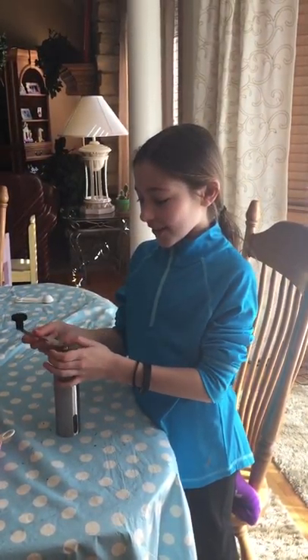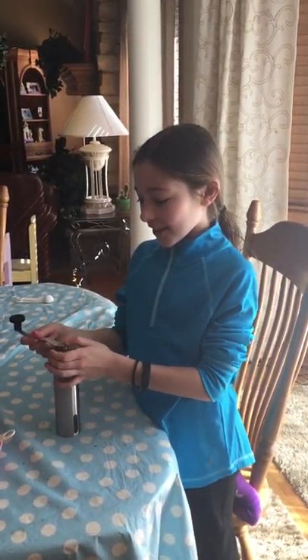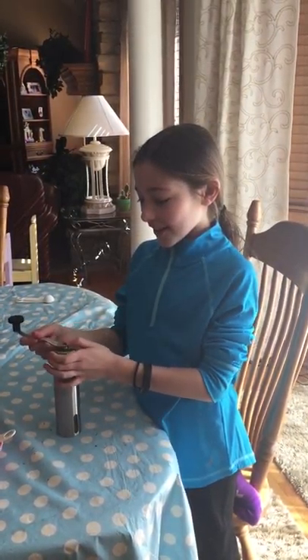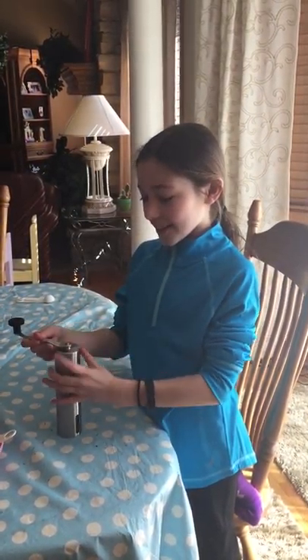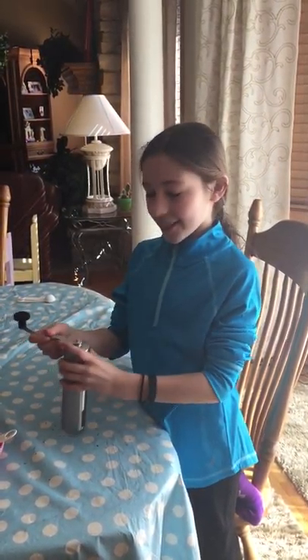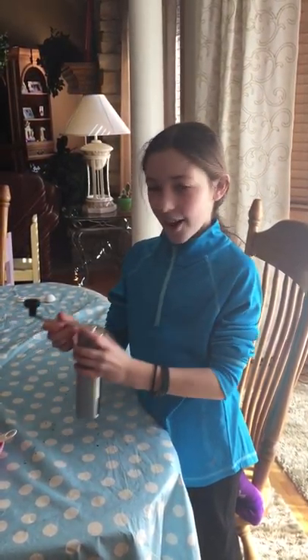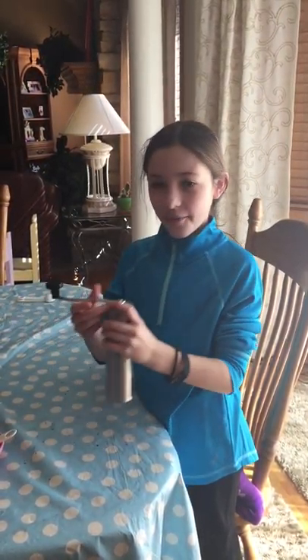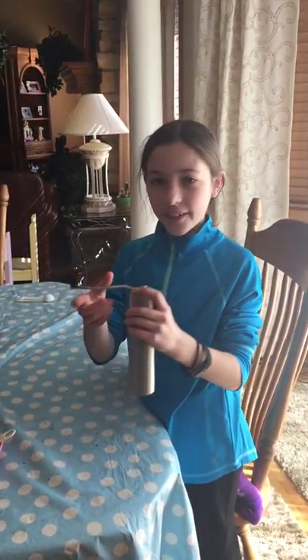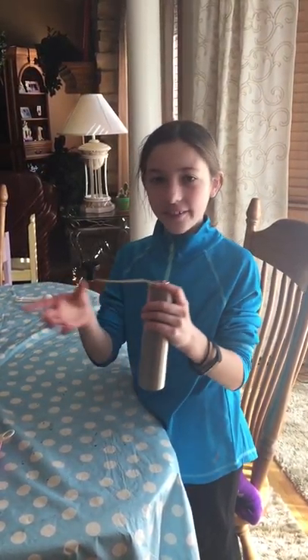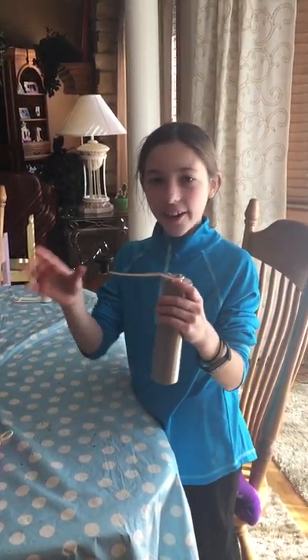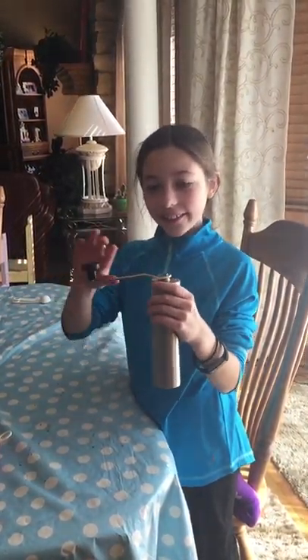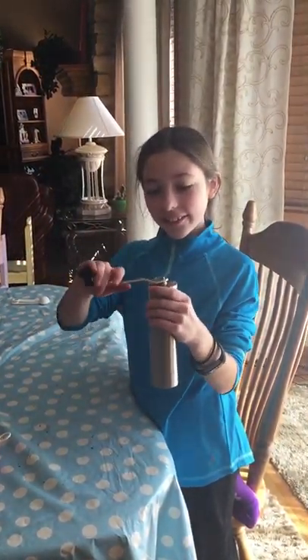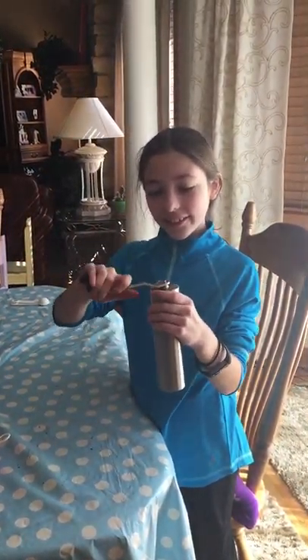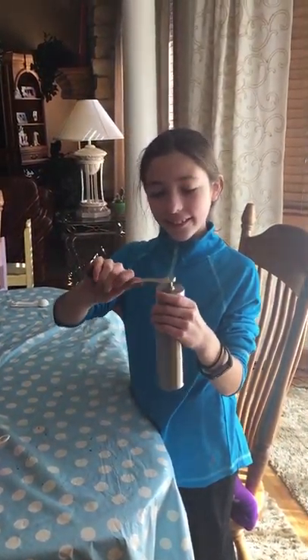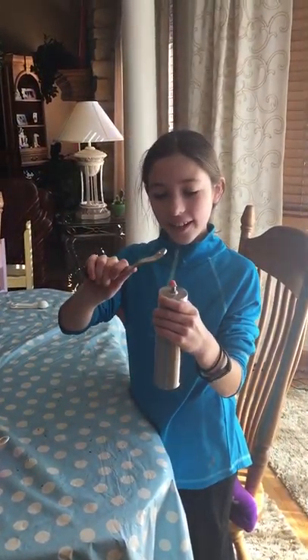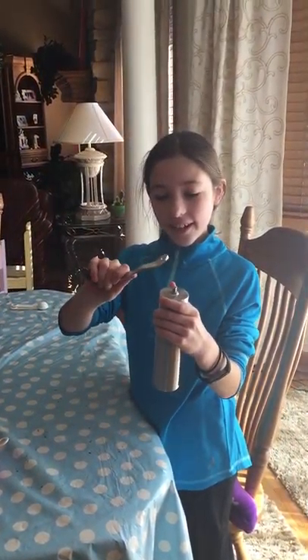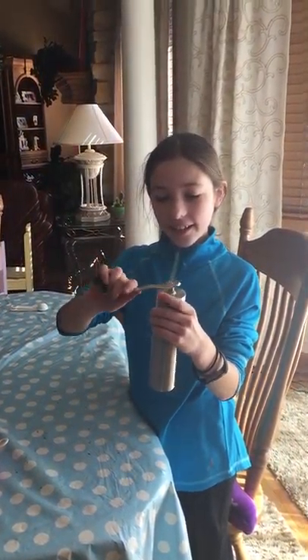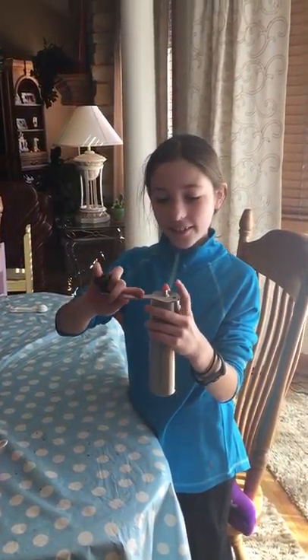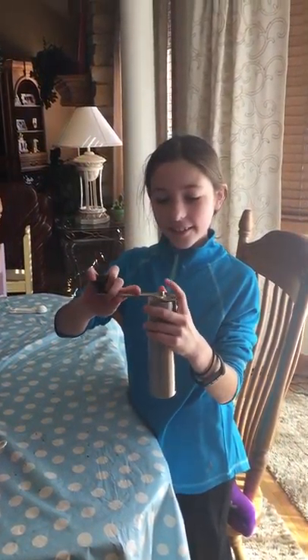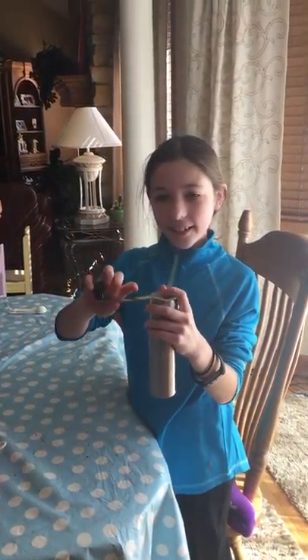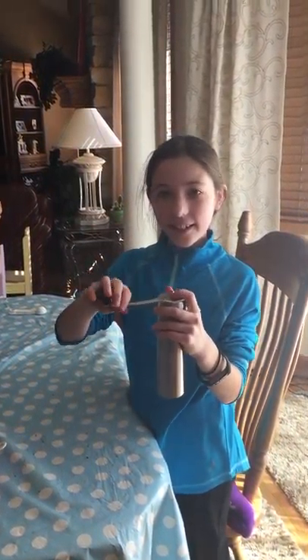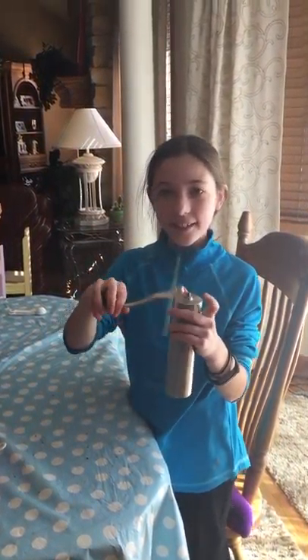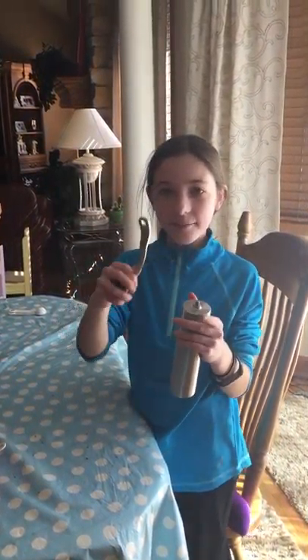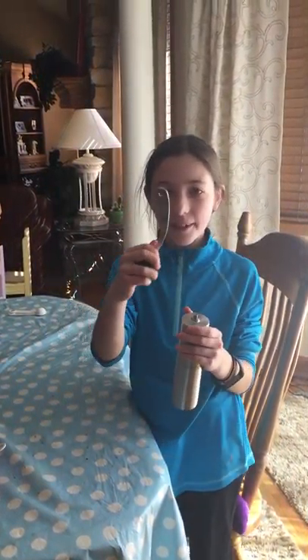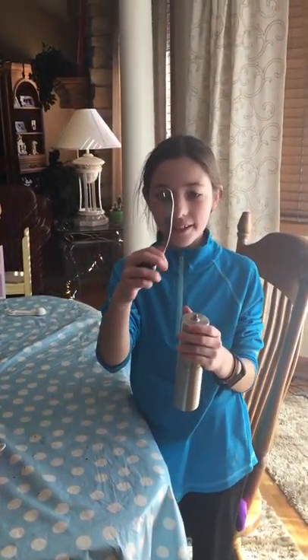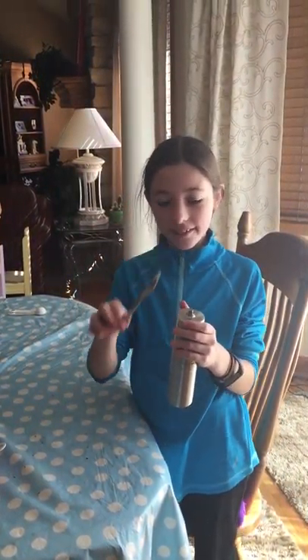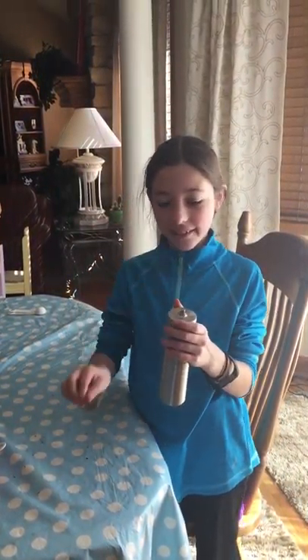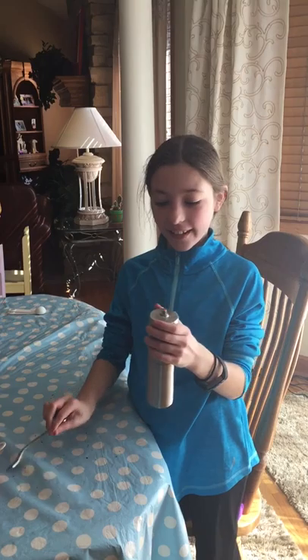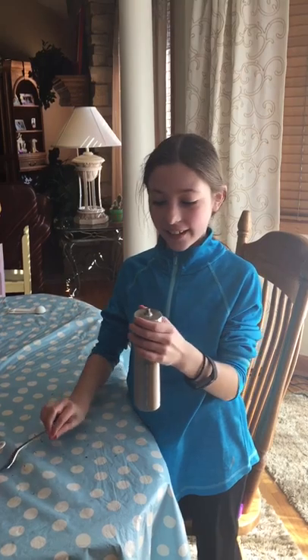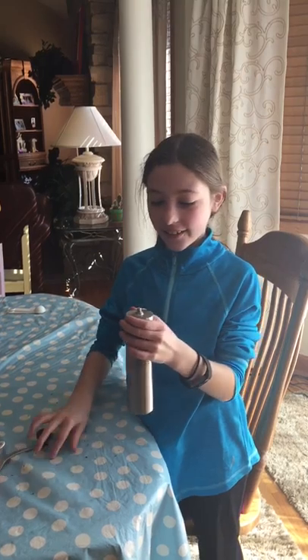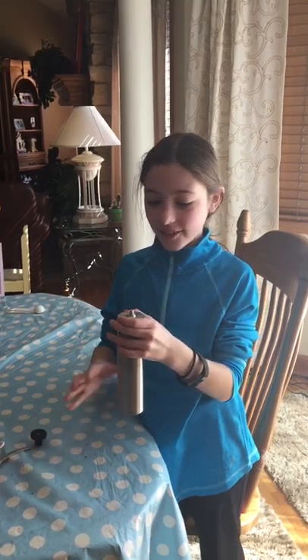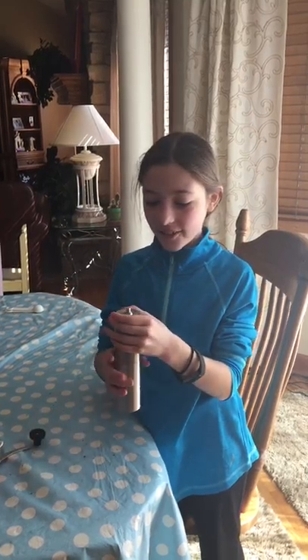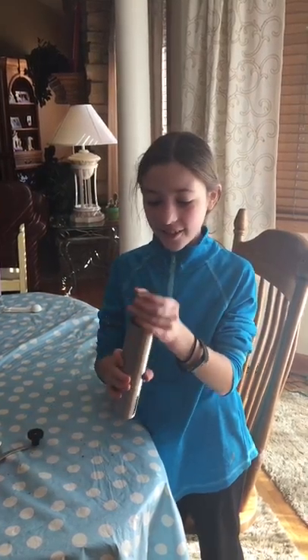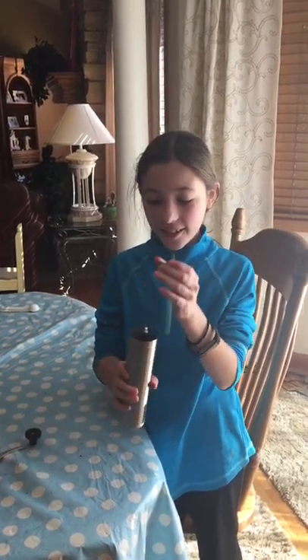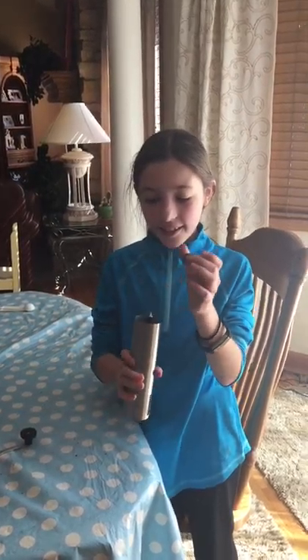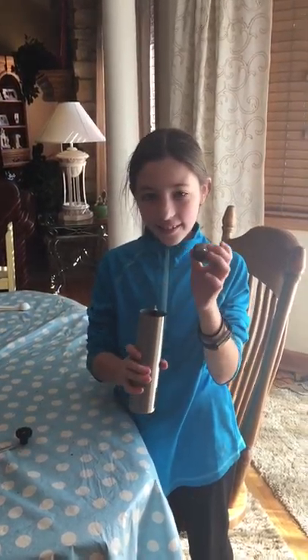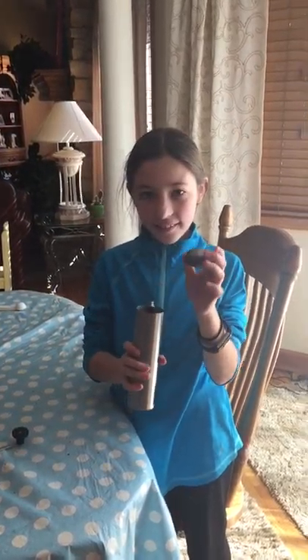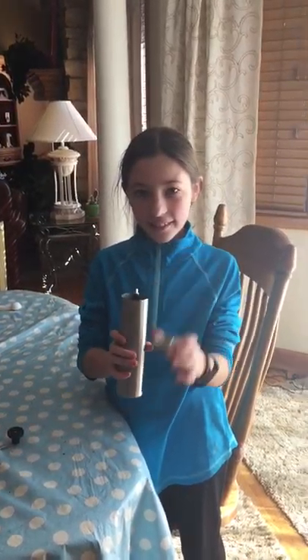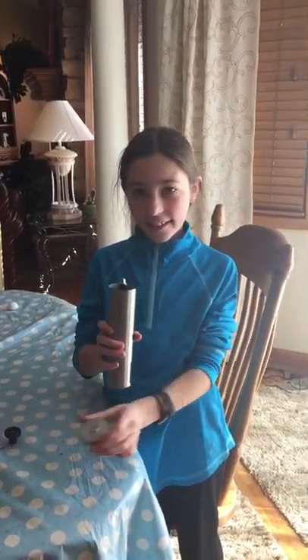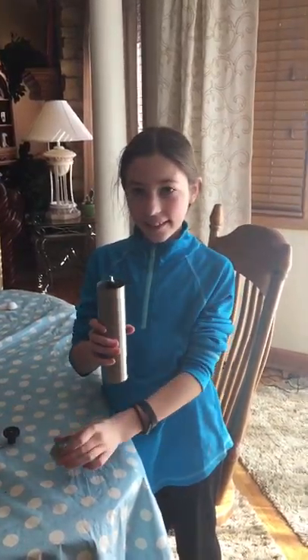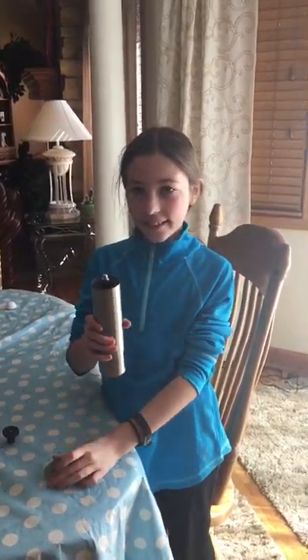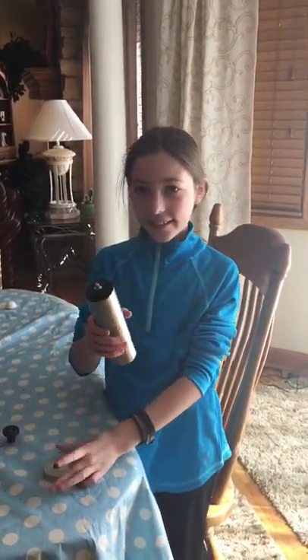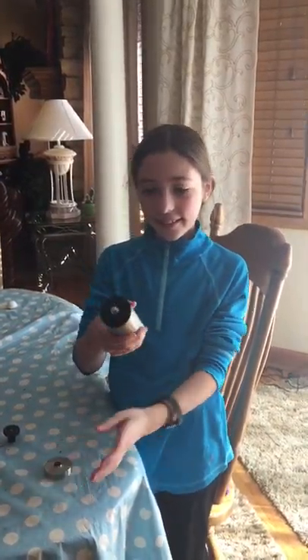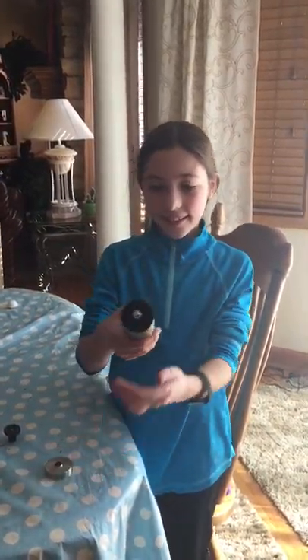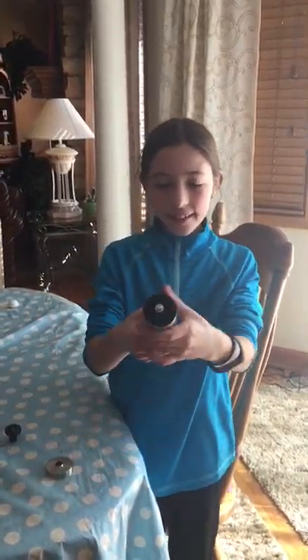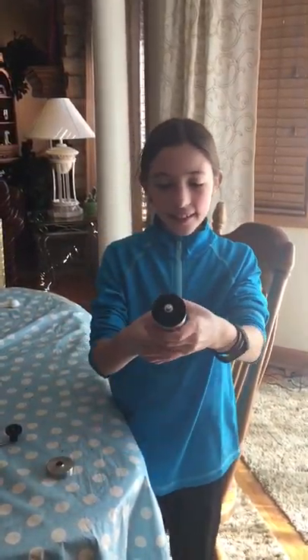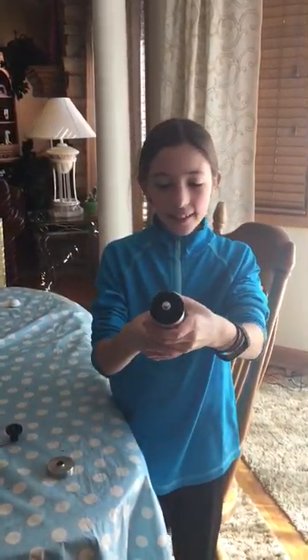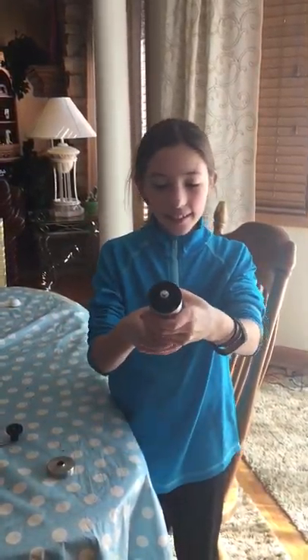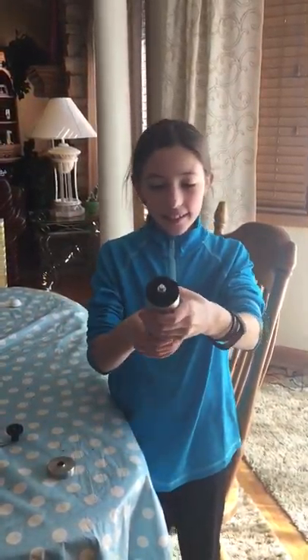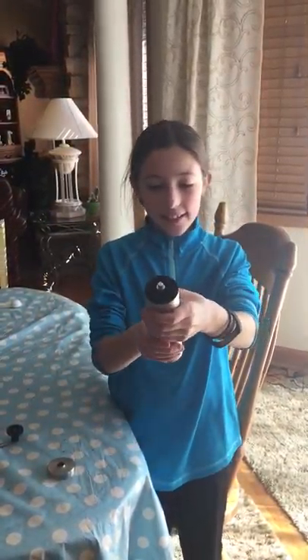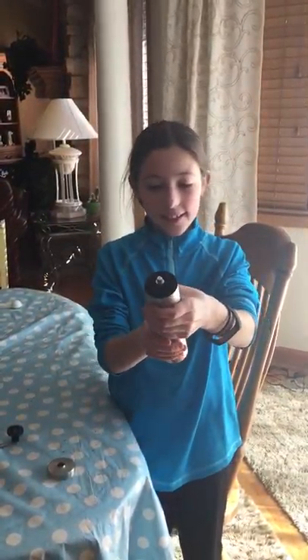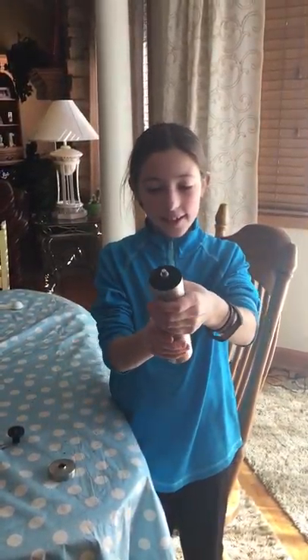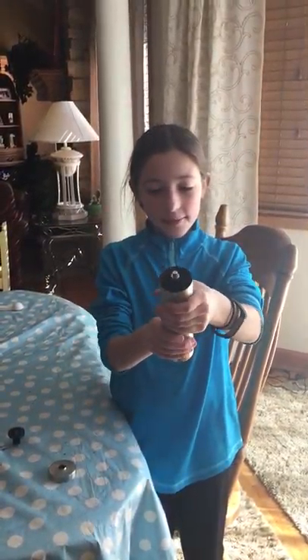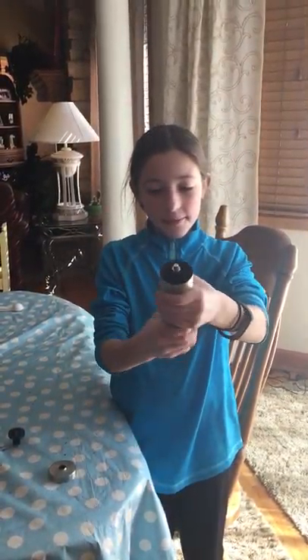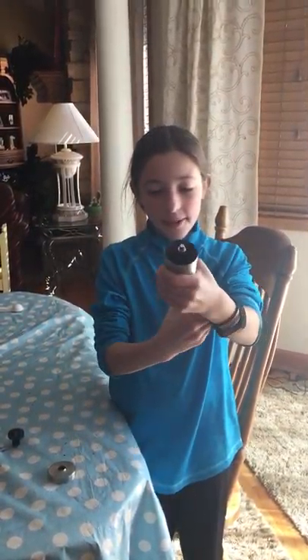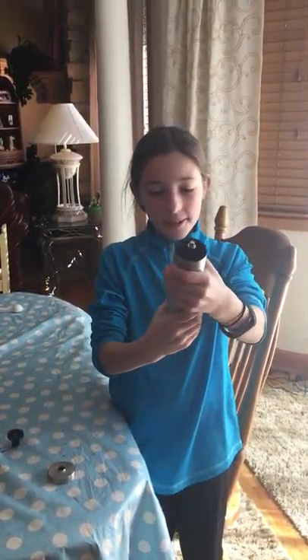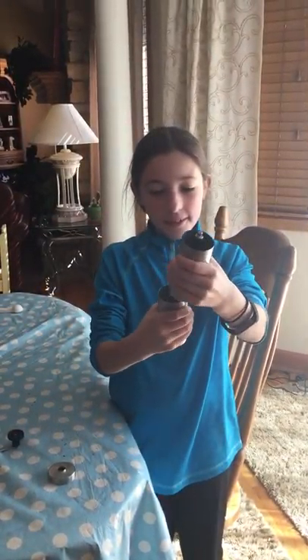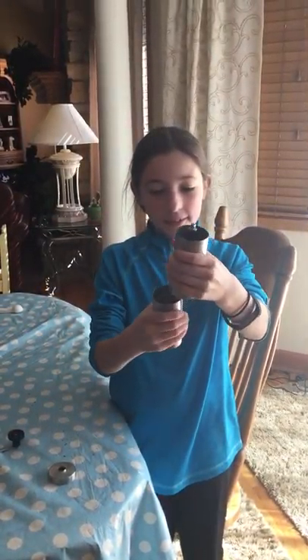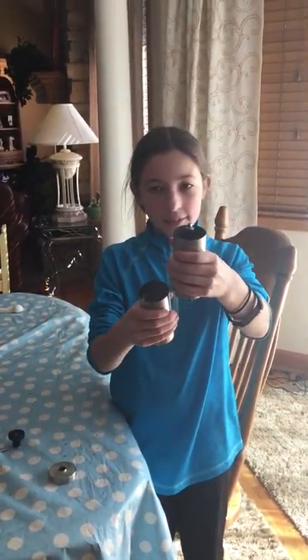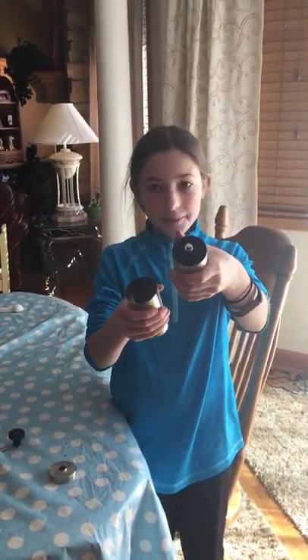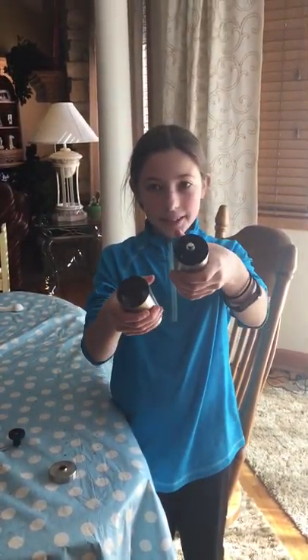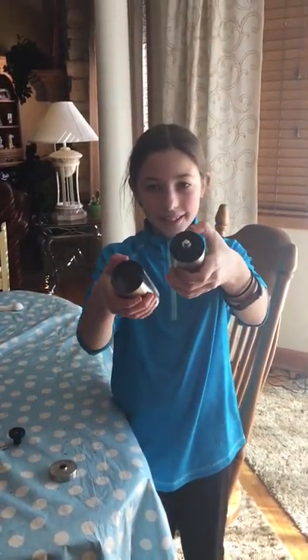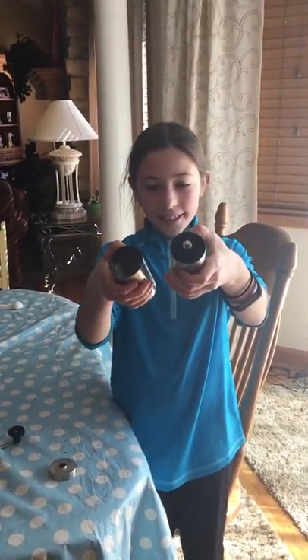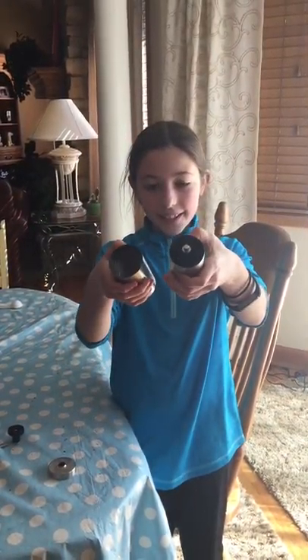So there's the coffee grinder. You can take it apart — there's the handle, the lid, and this comes apart in two pieces.